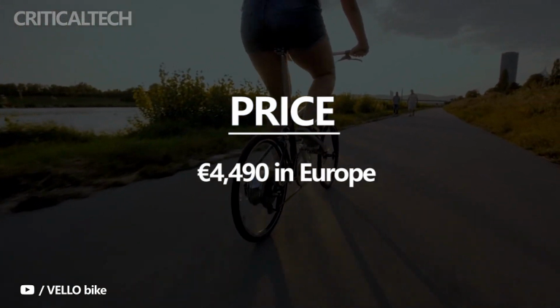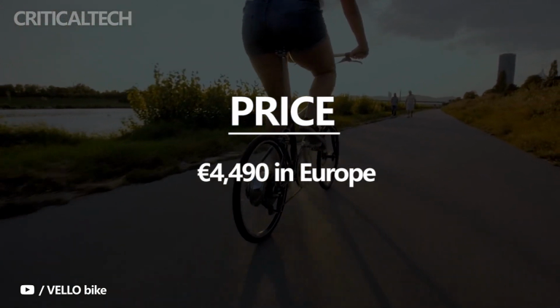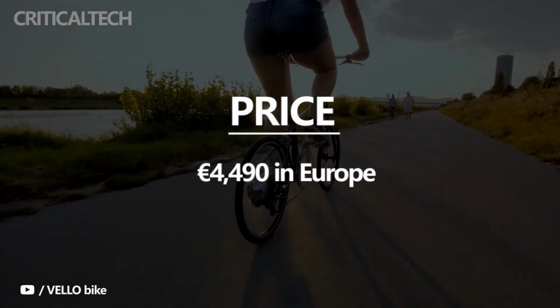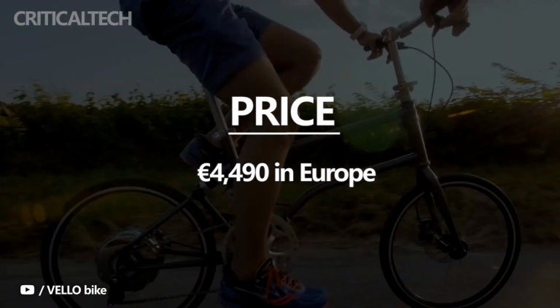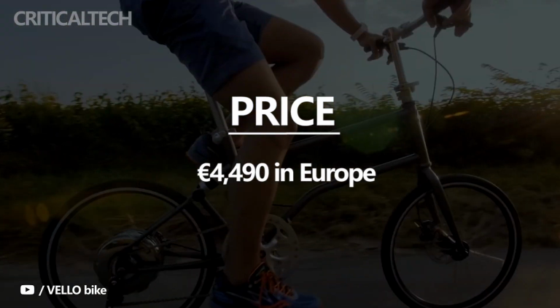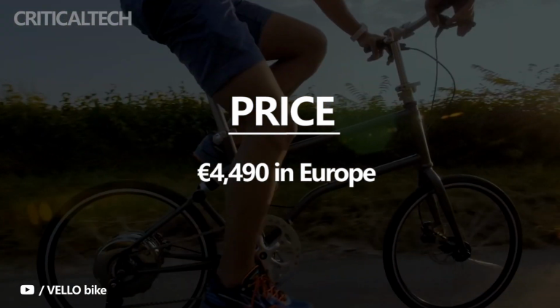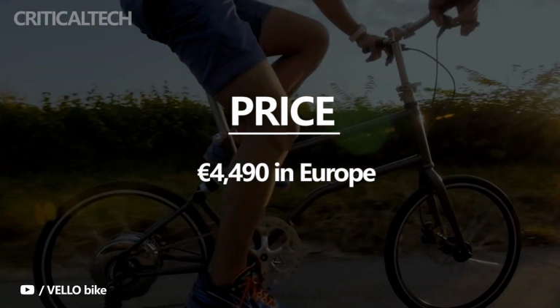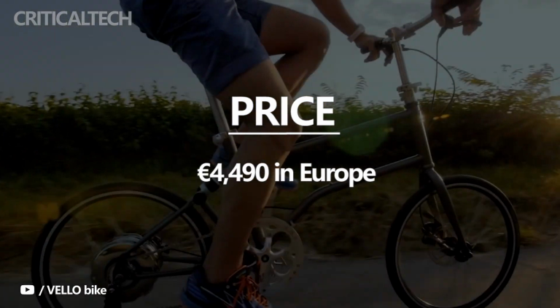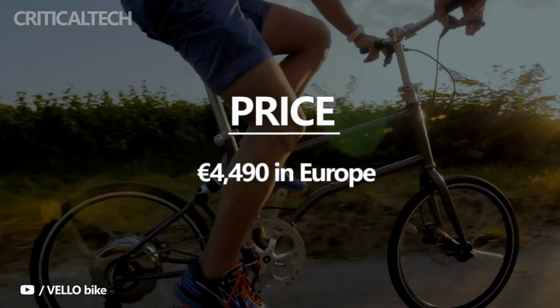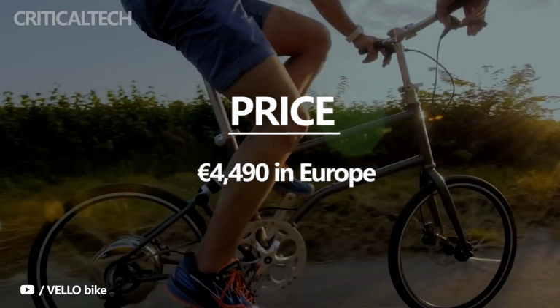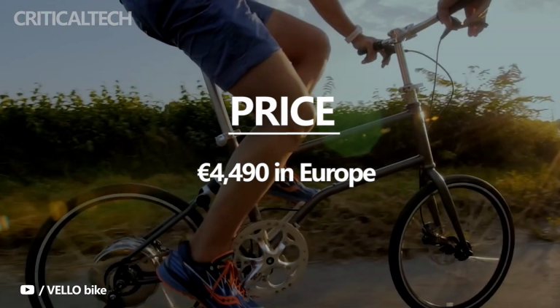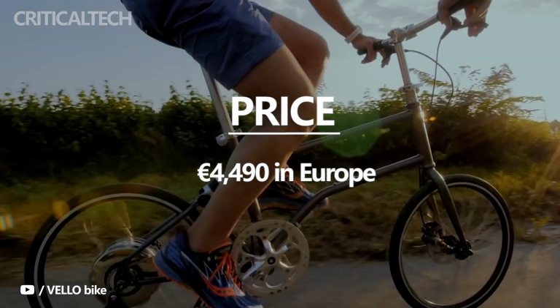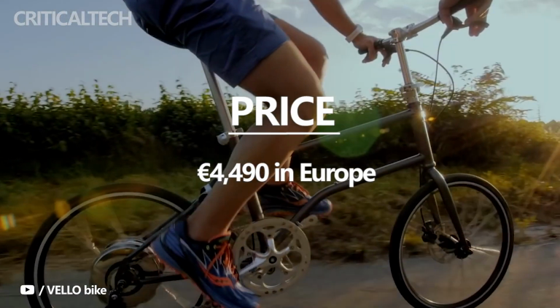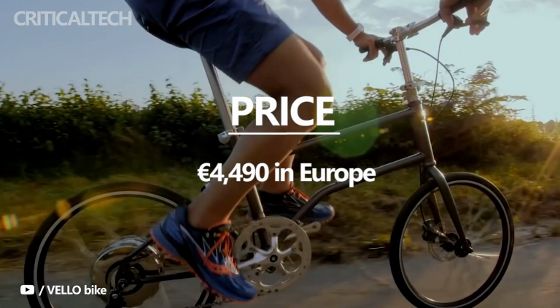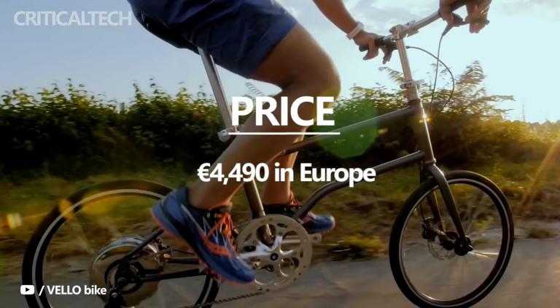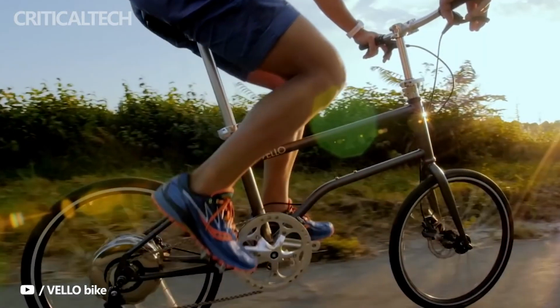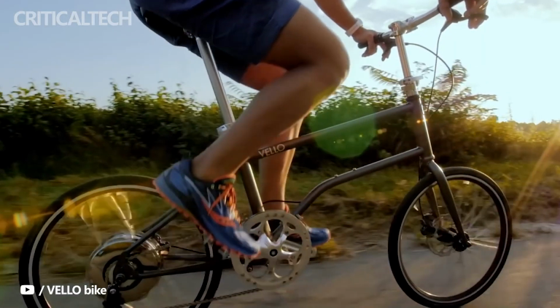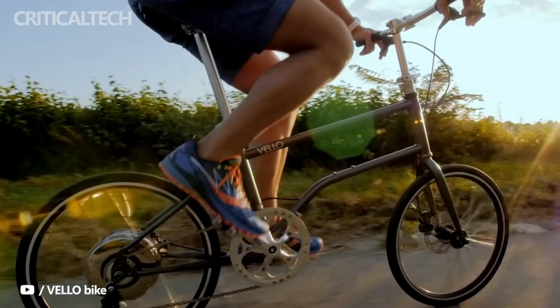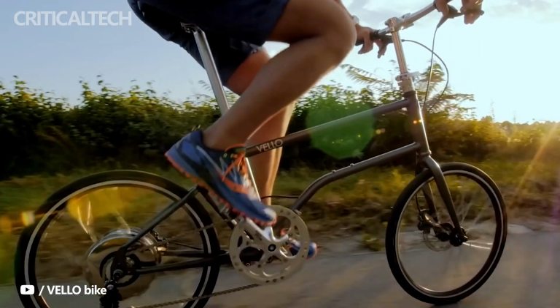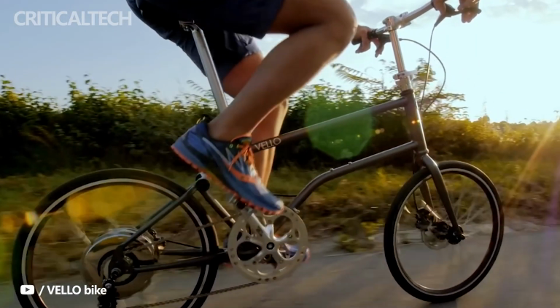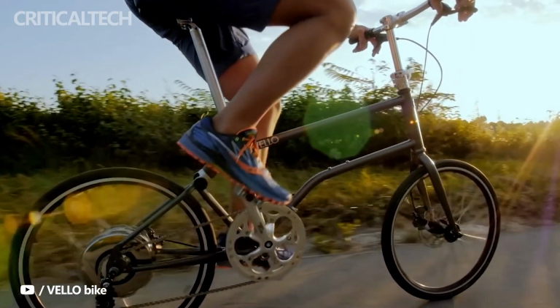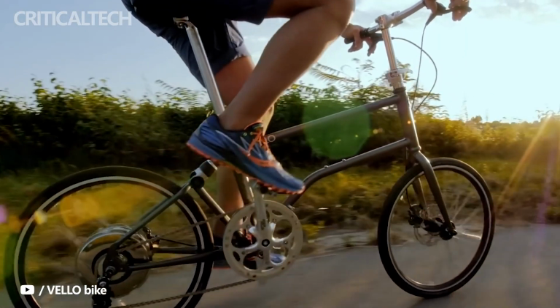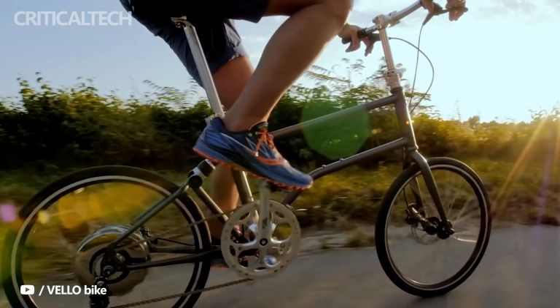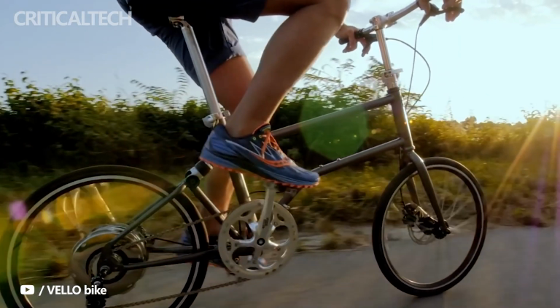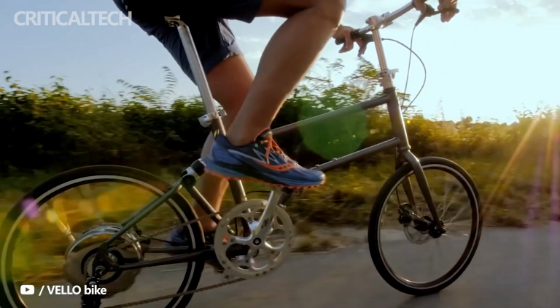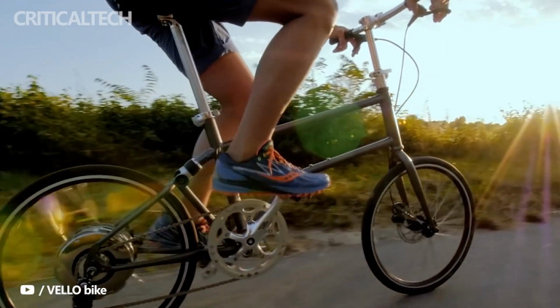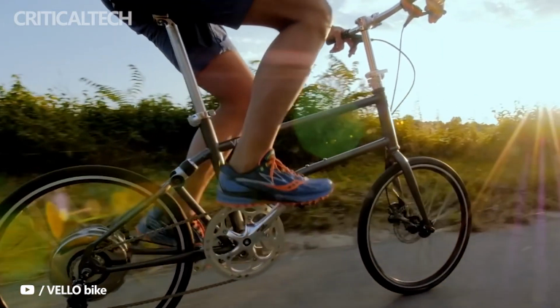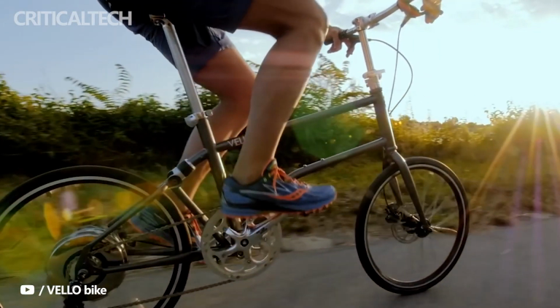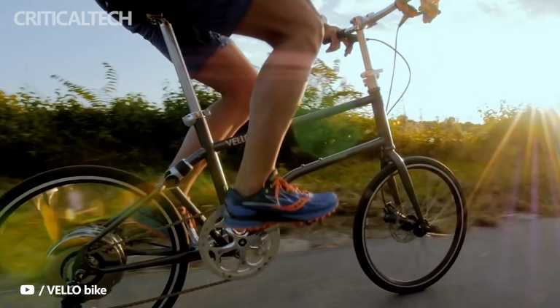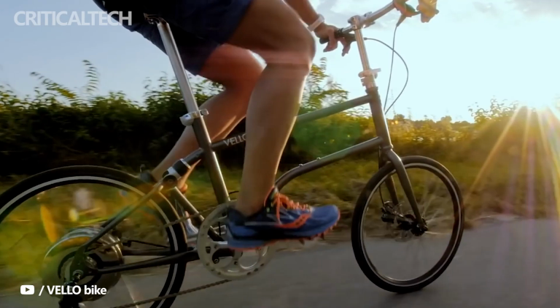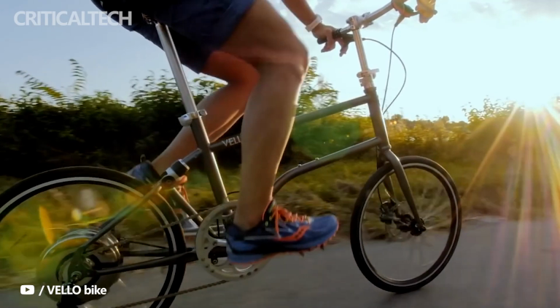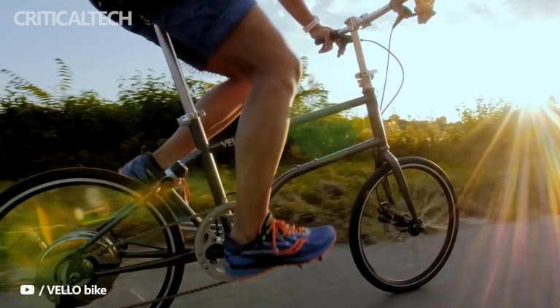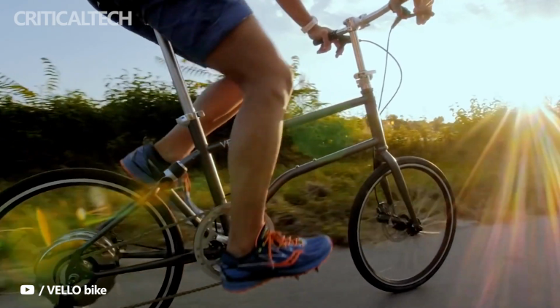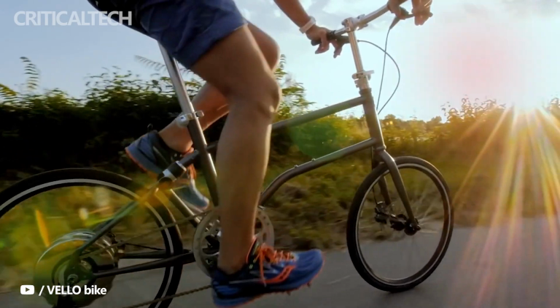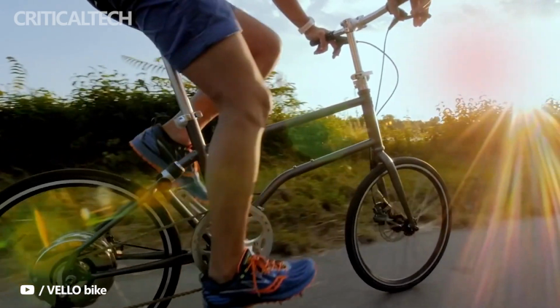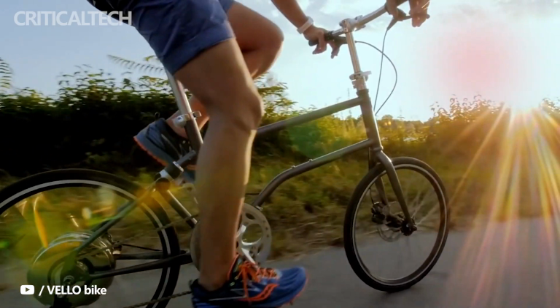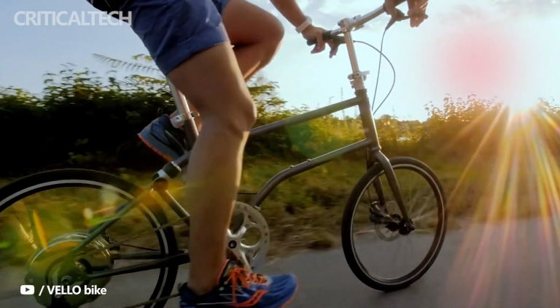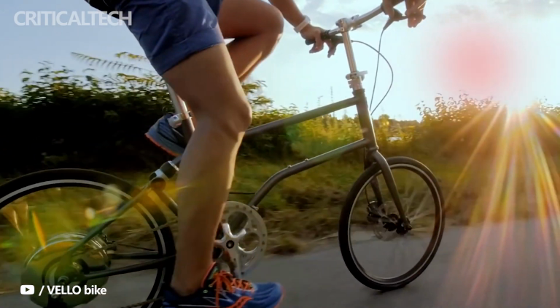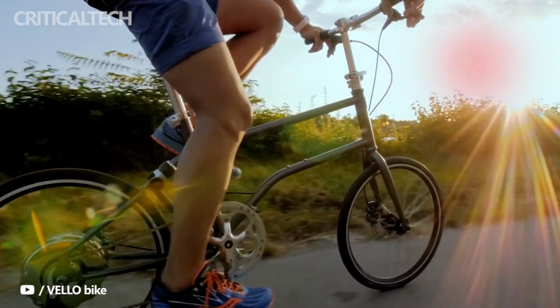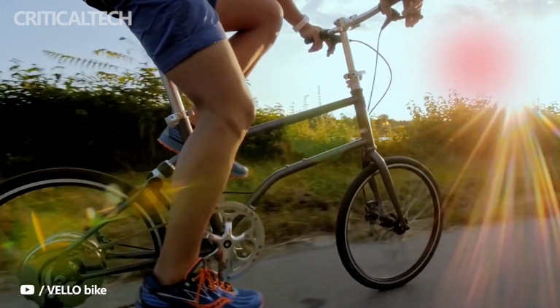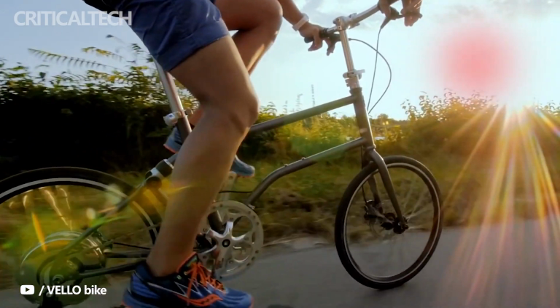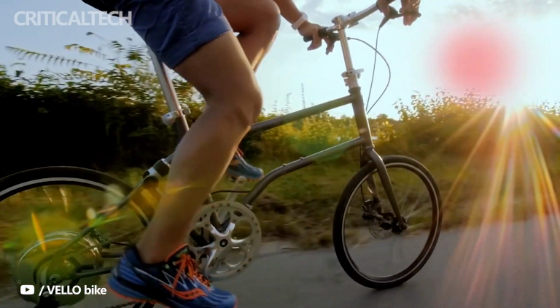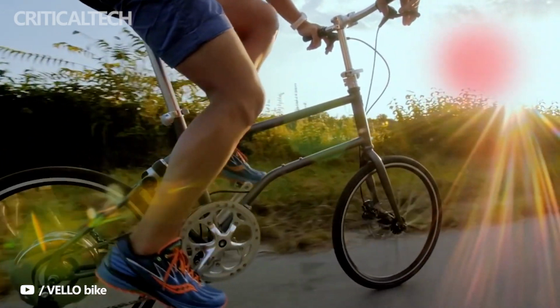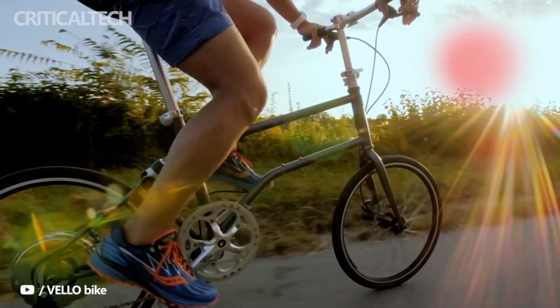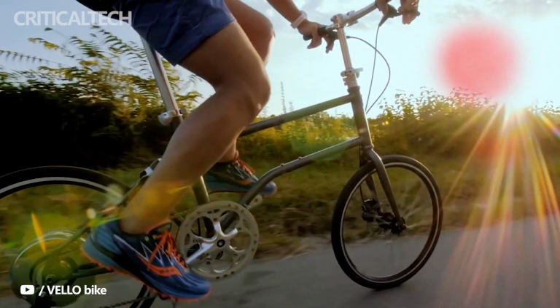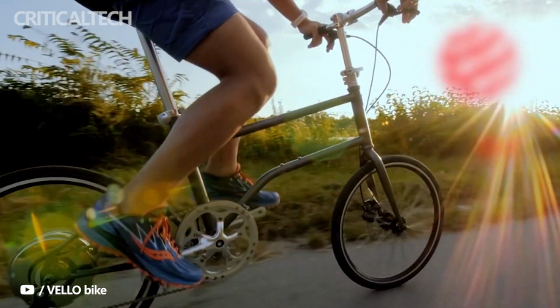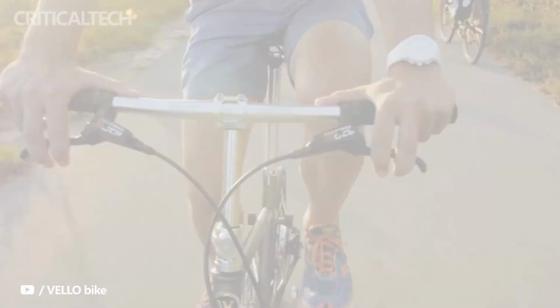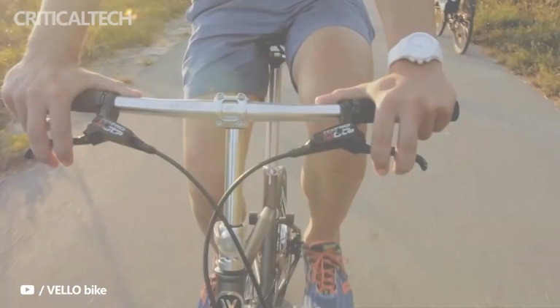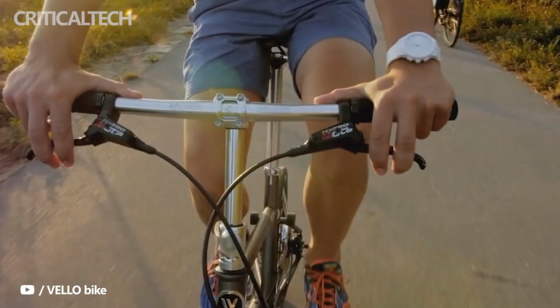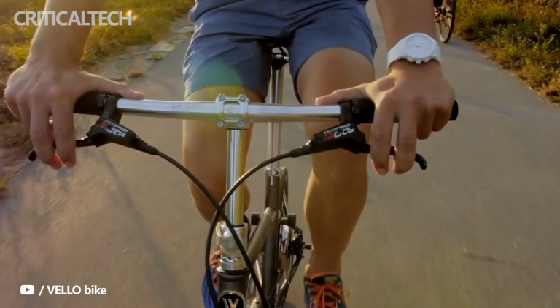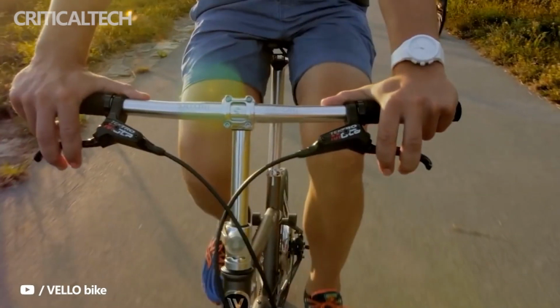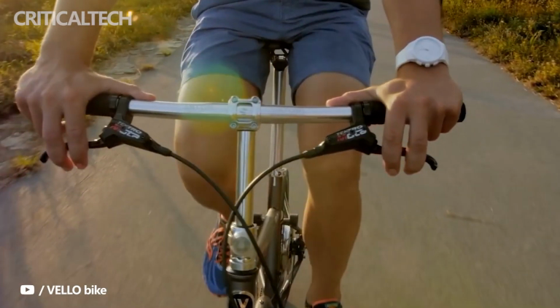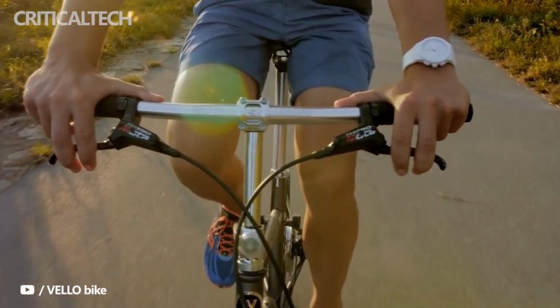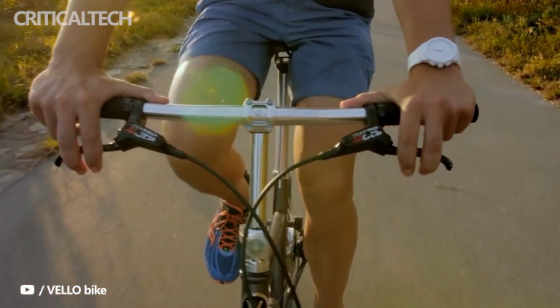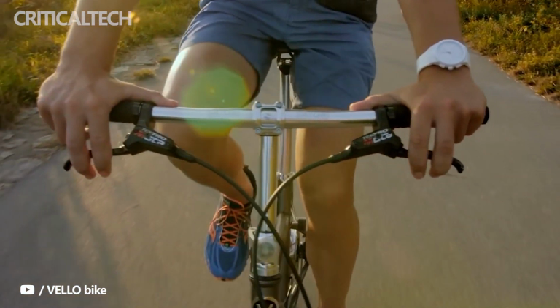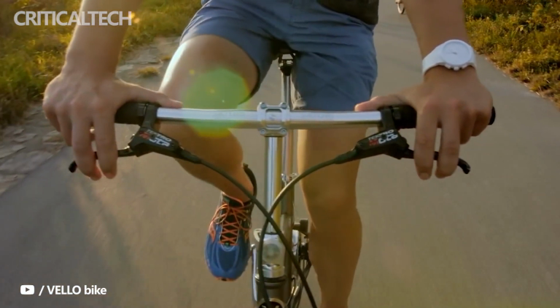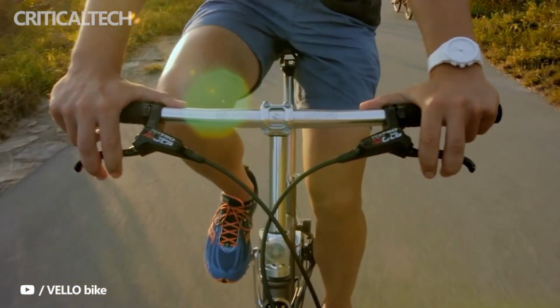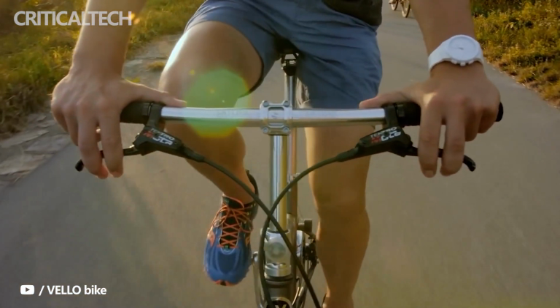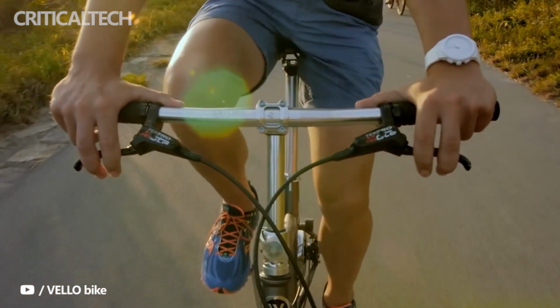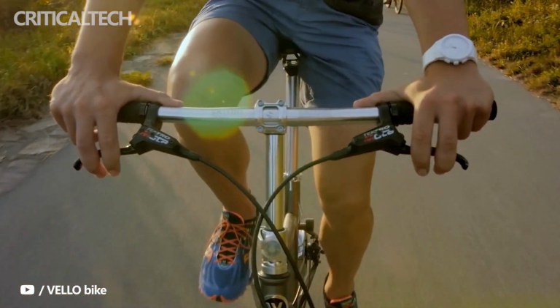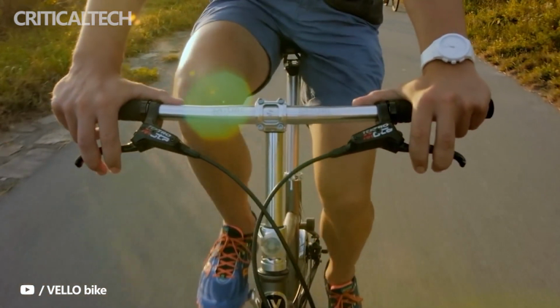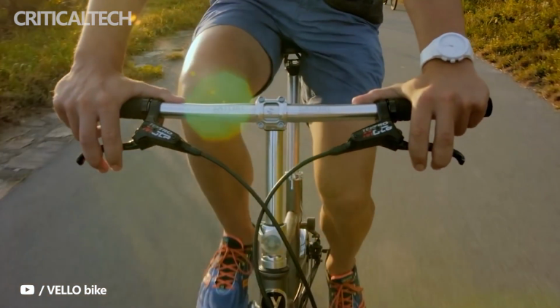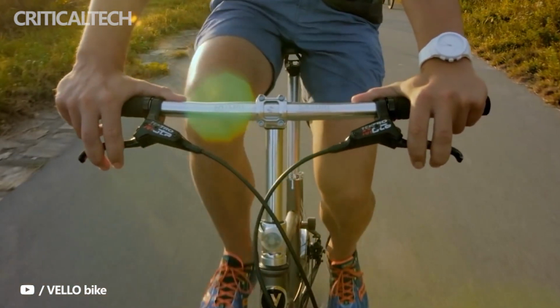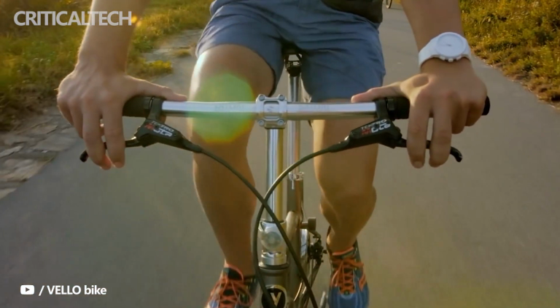What do you think about the new bike? Would you give that kind of money? I would like to know your opinion. Thanks for watching. Have a nice day and see you soon.